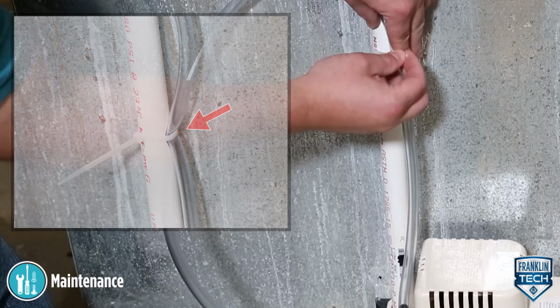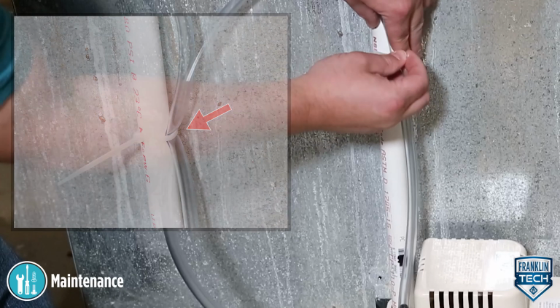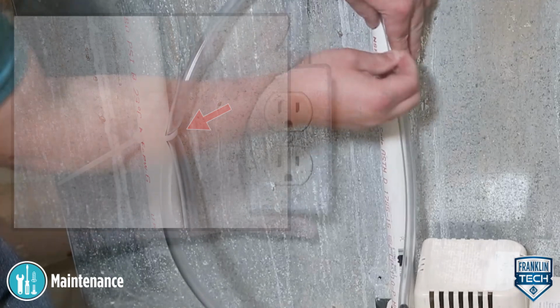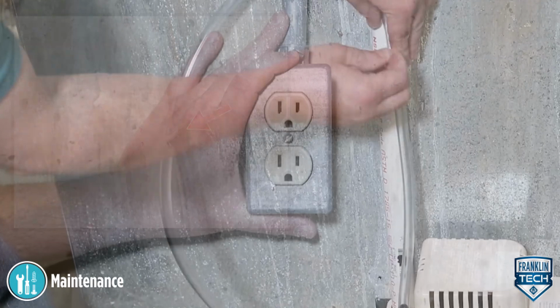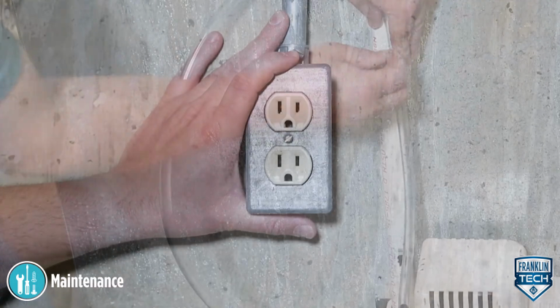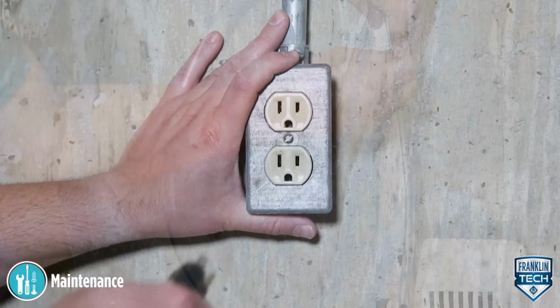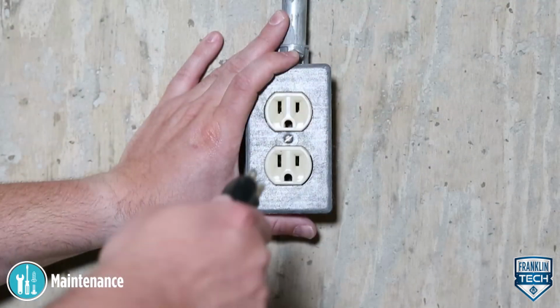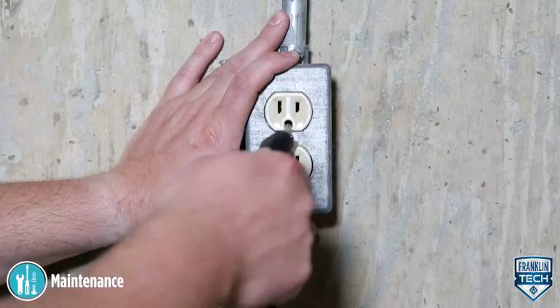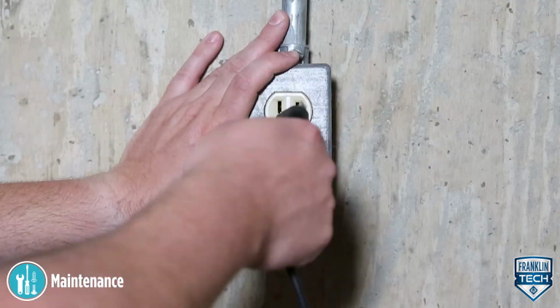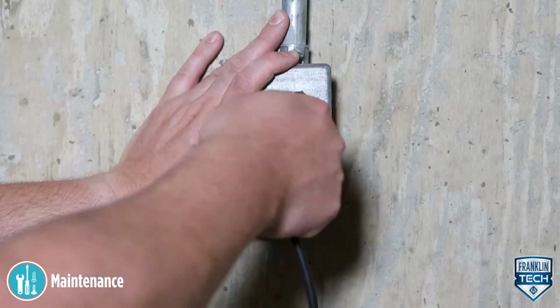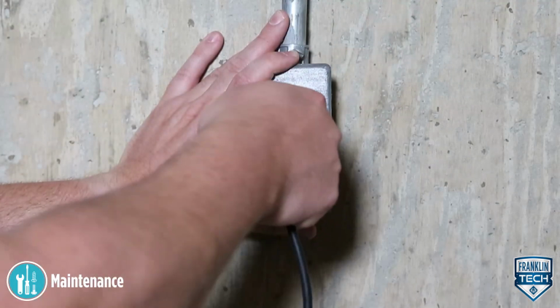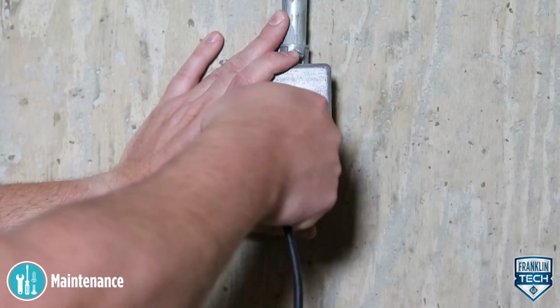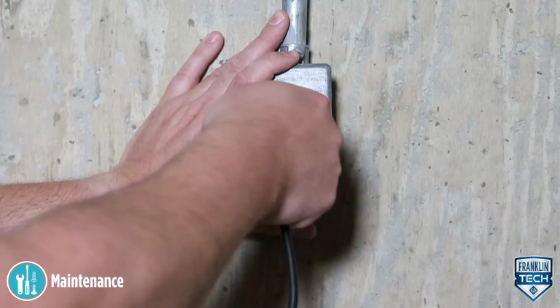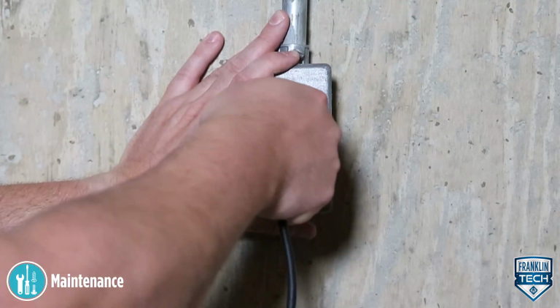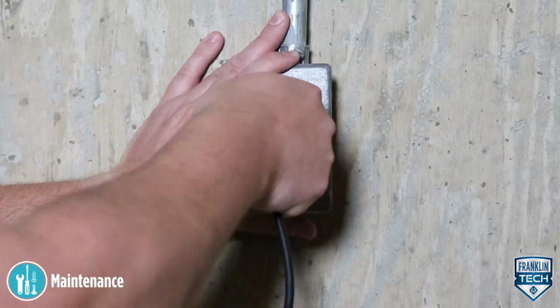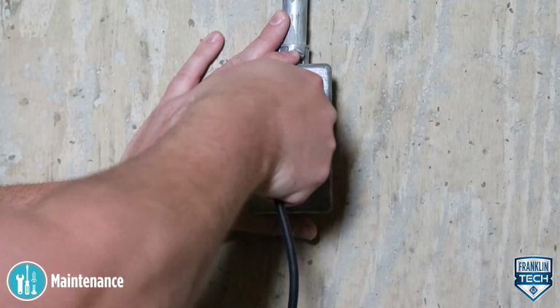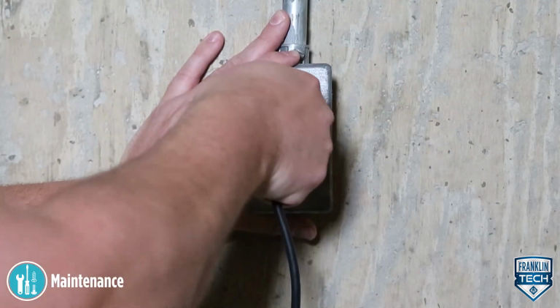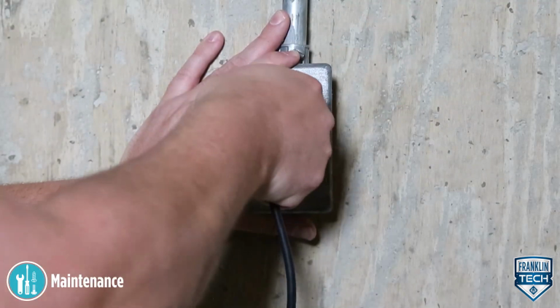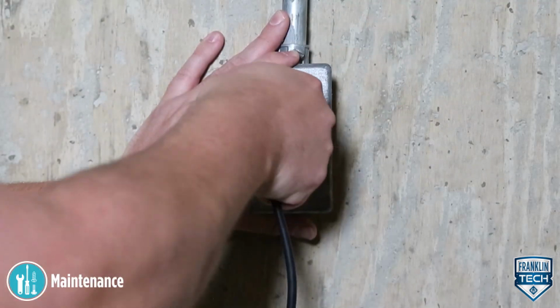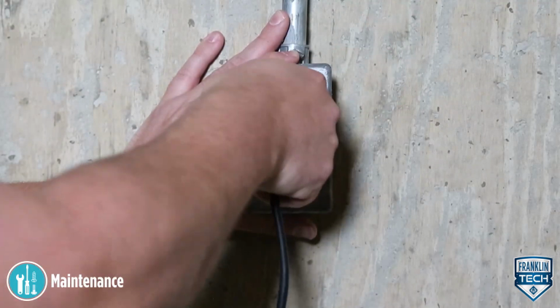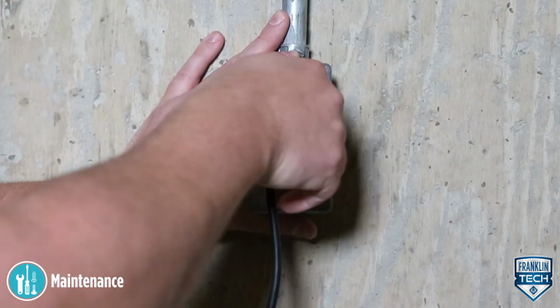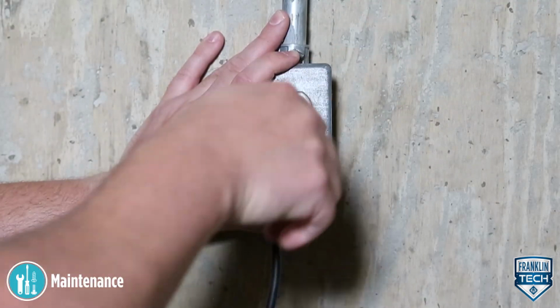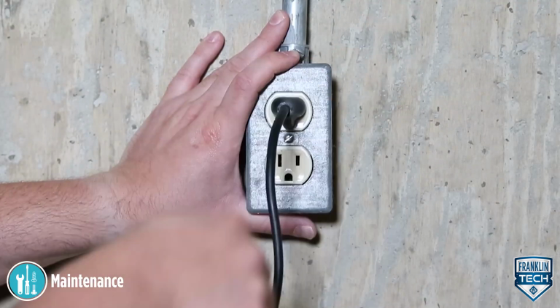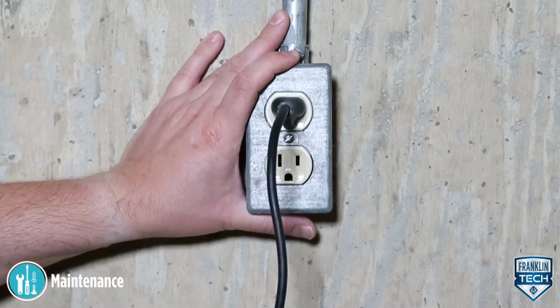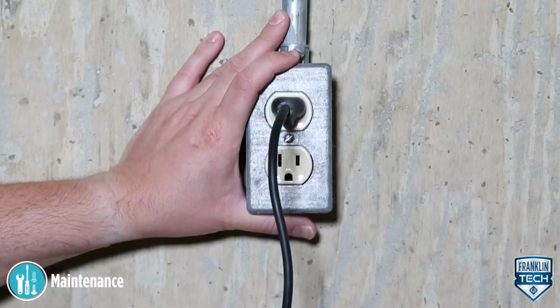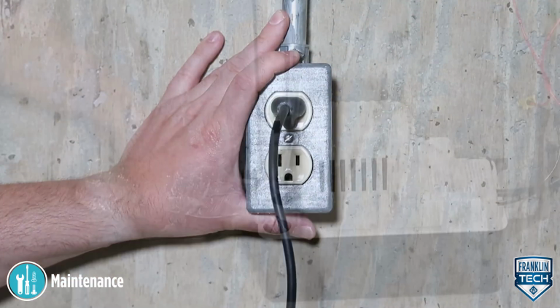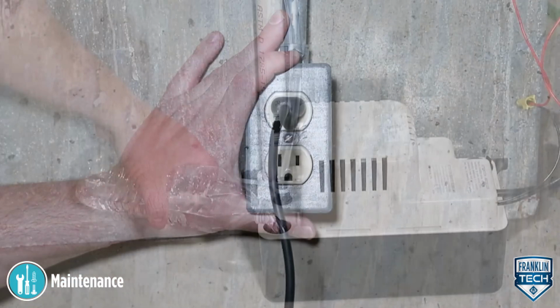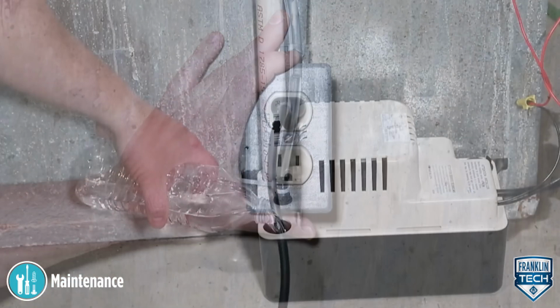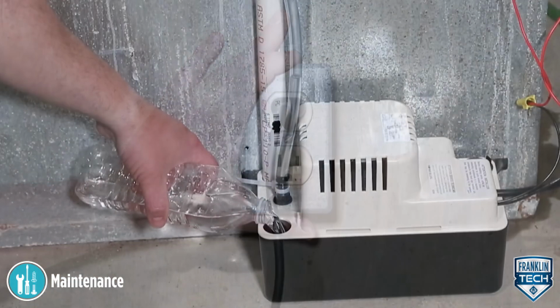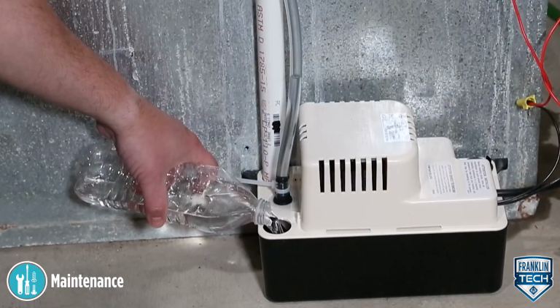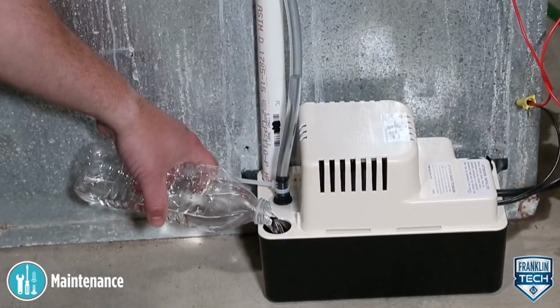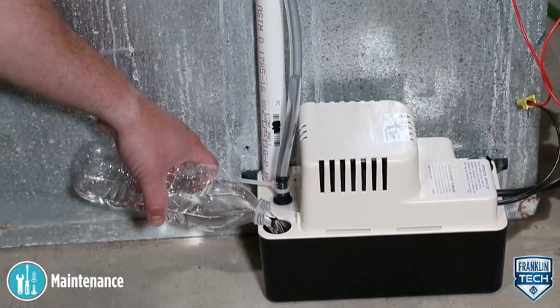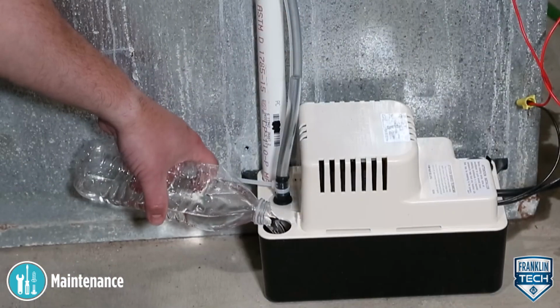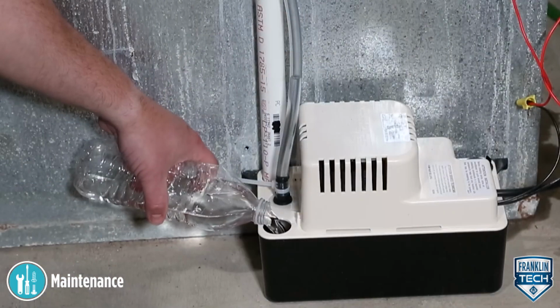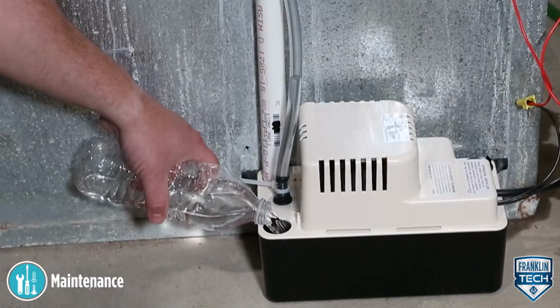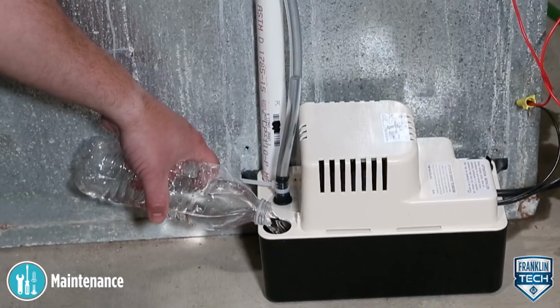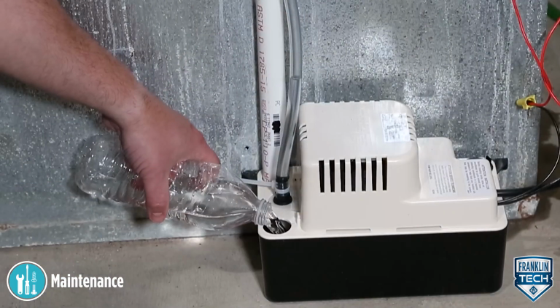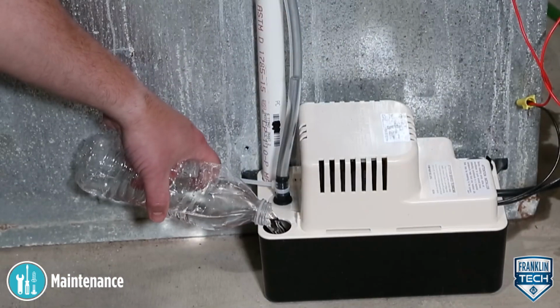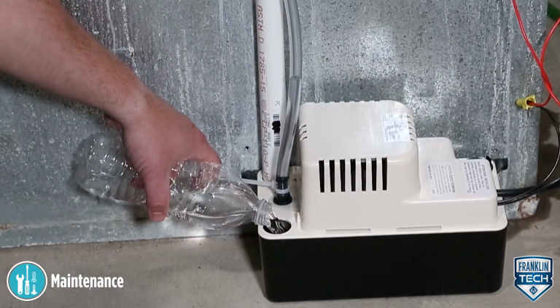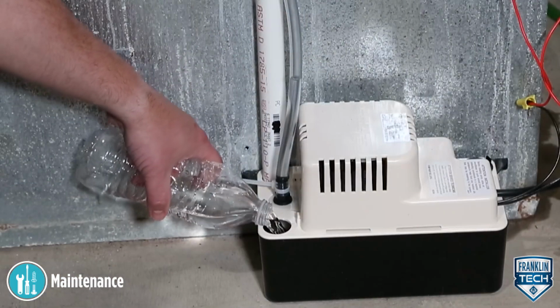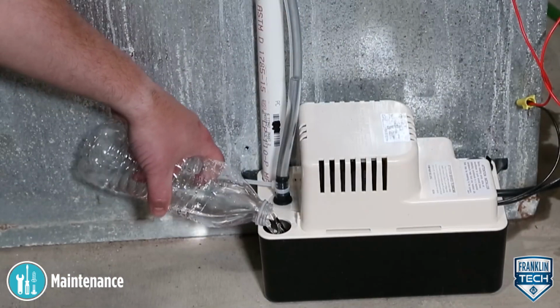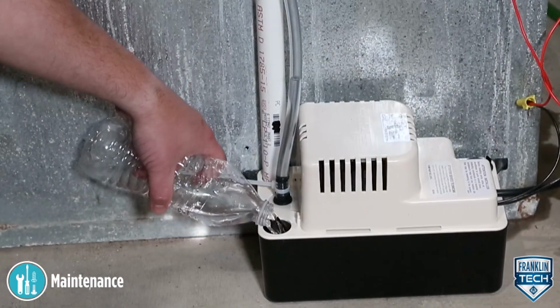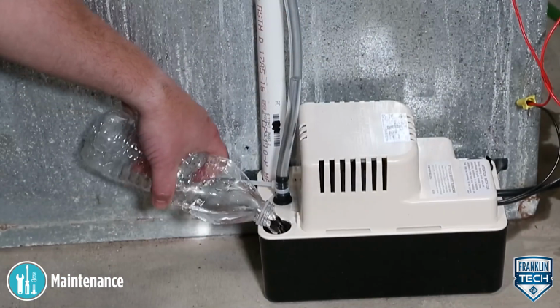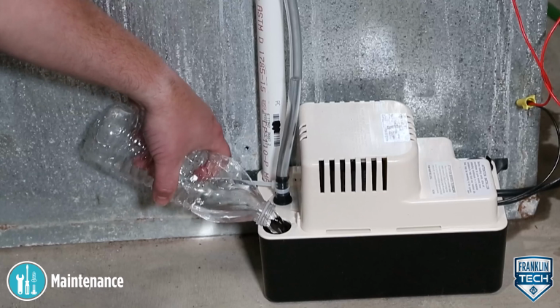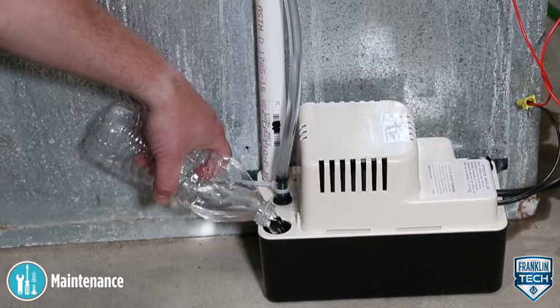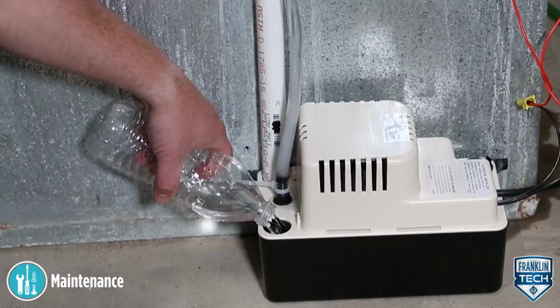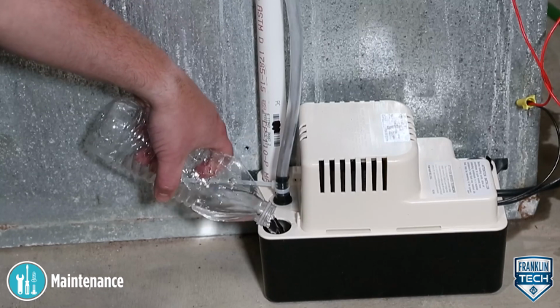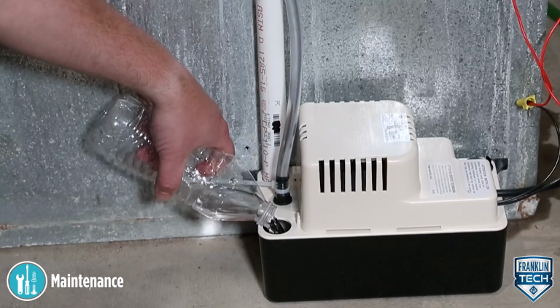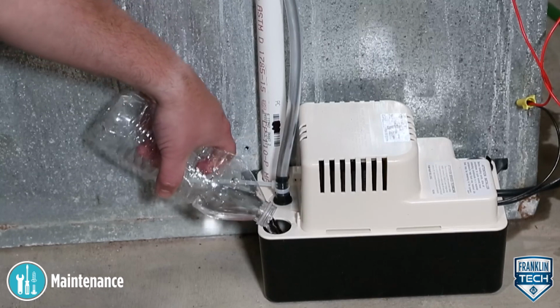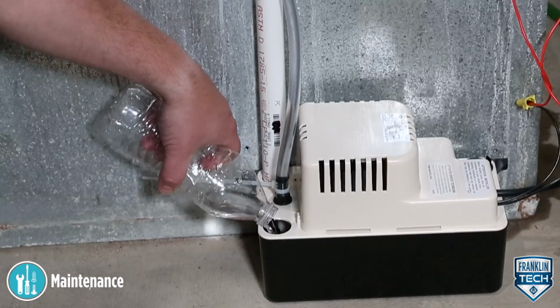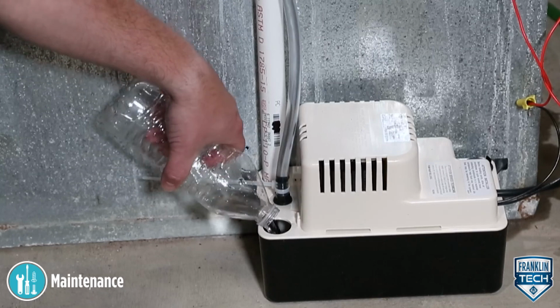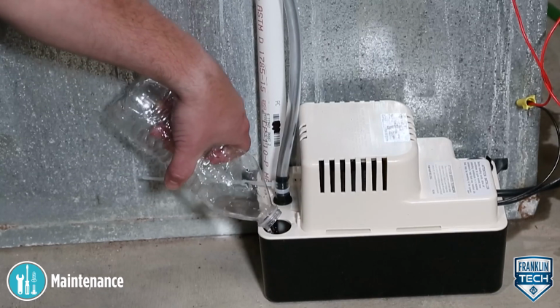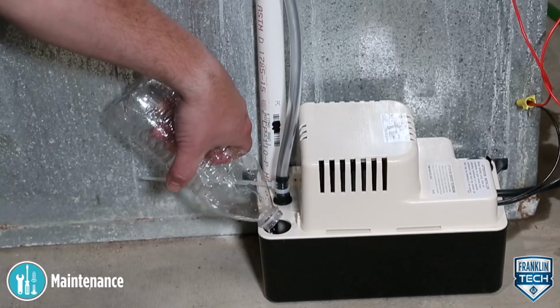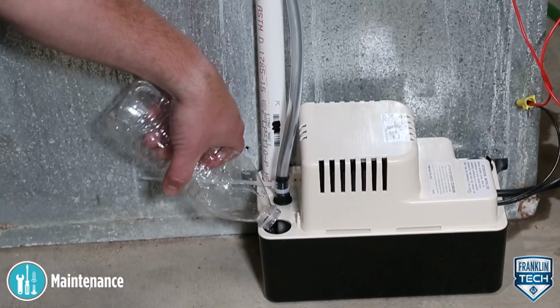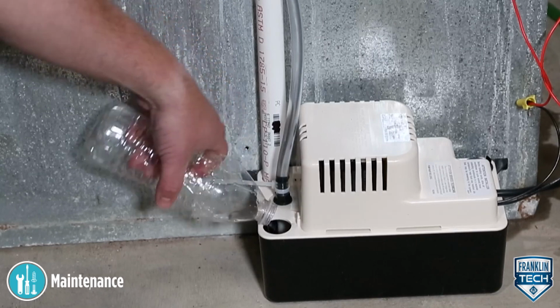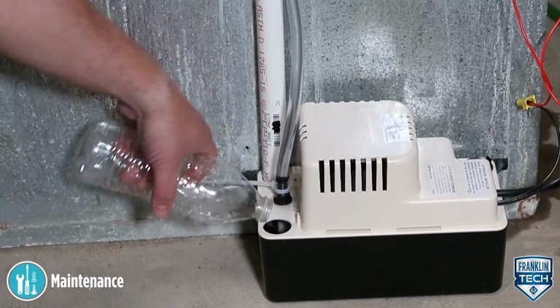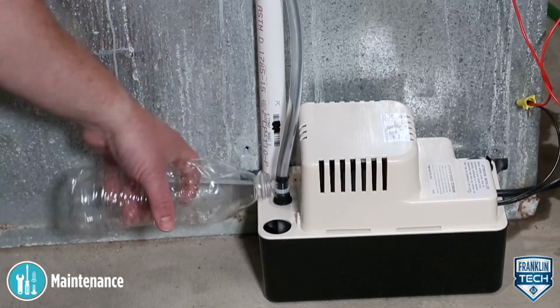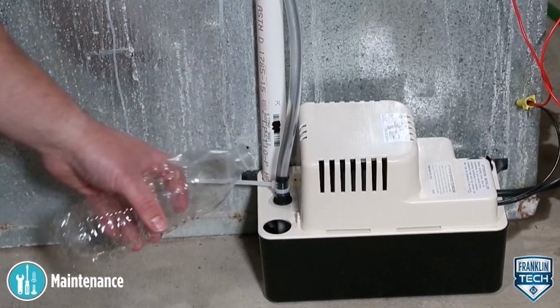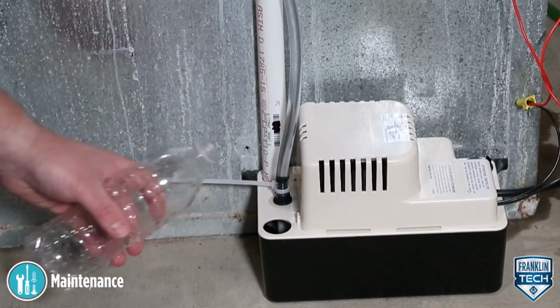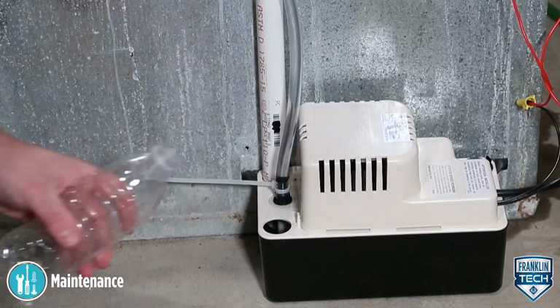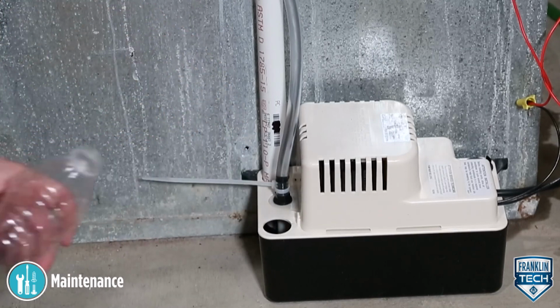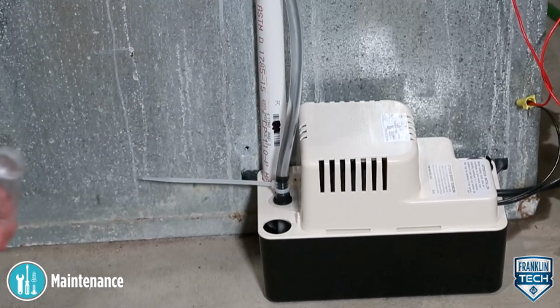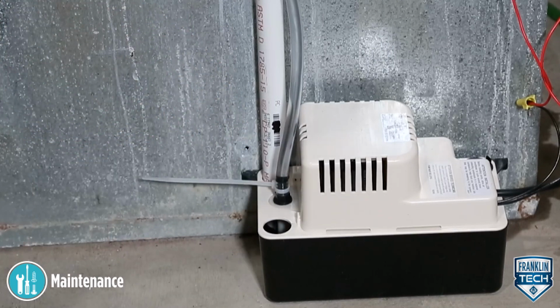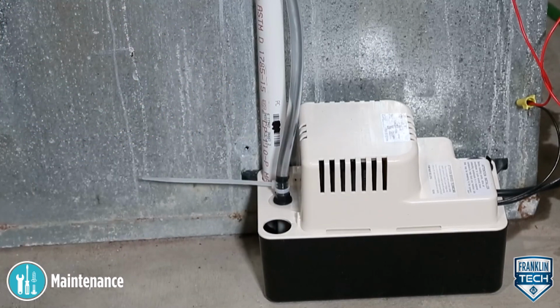Reconnect to the power source. Last, replace the tank cover assembly and test operation of the system.